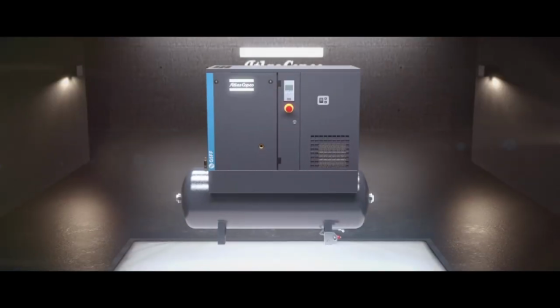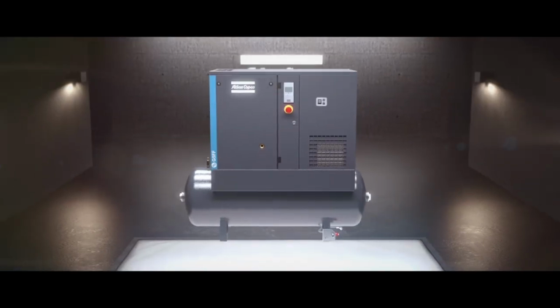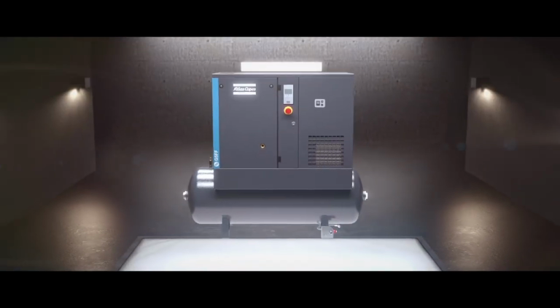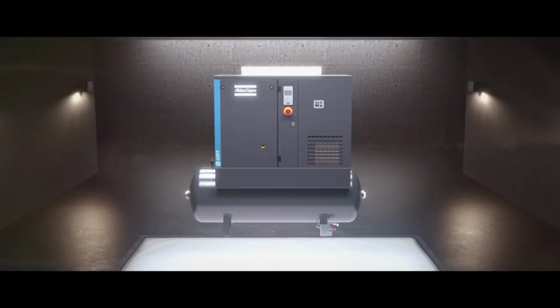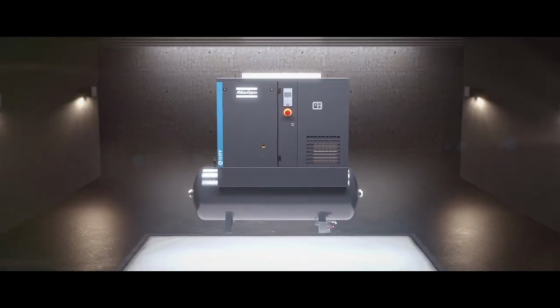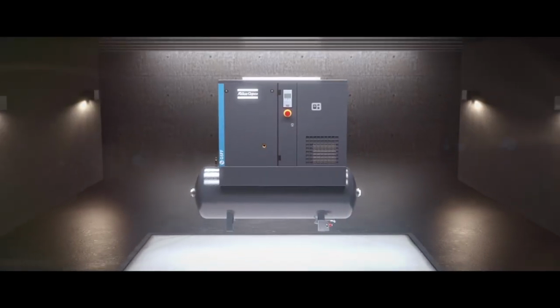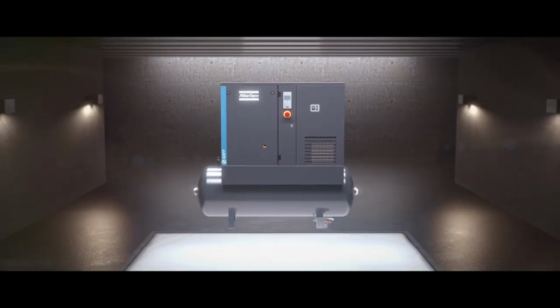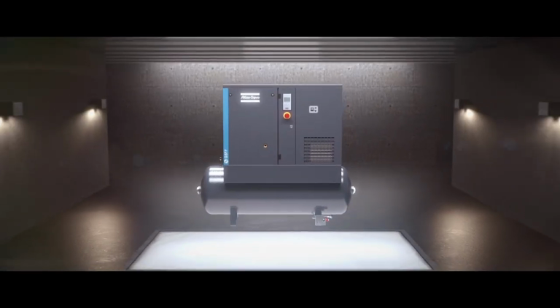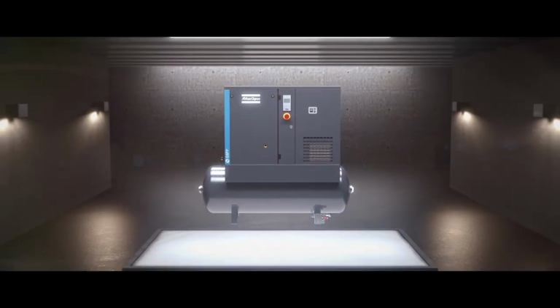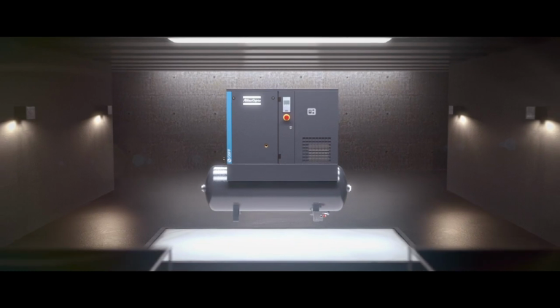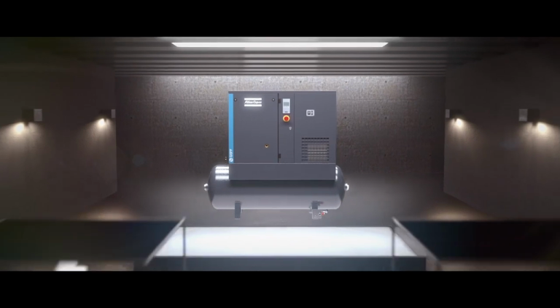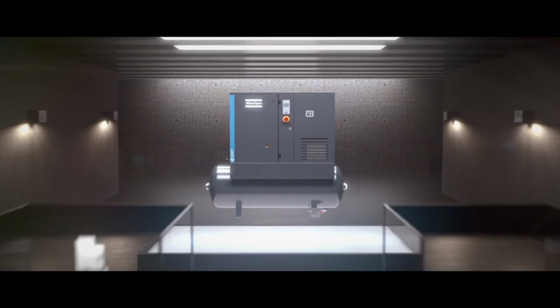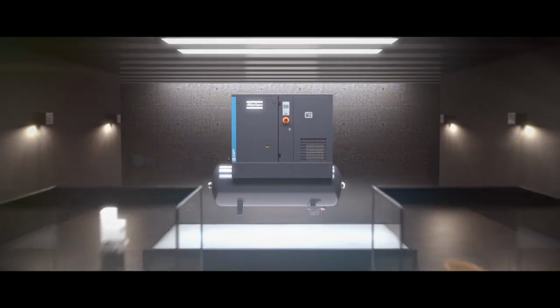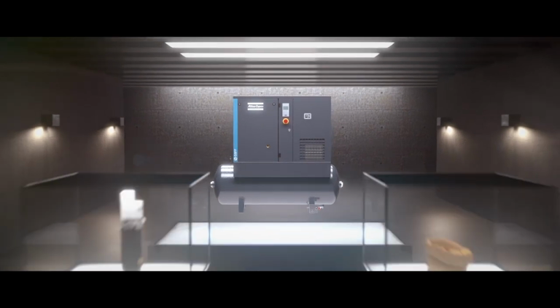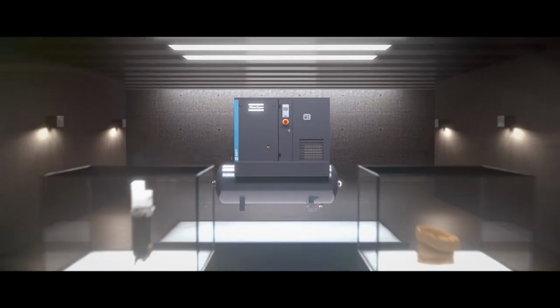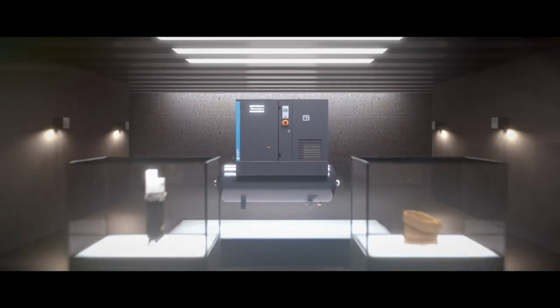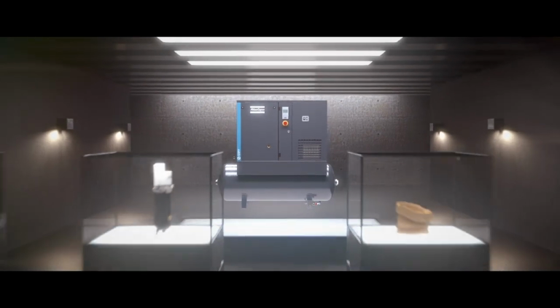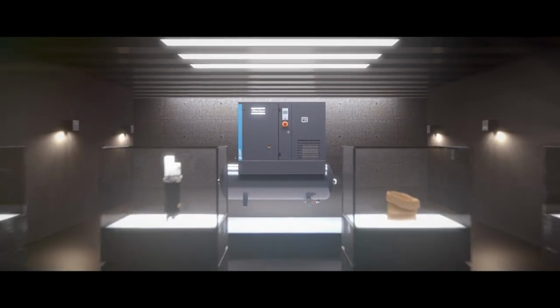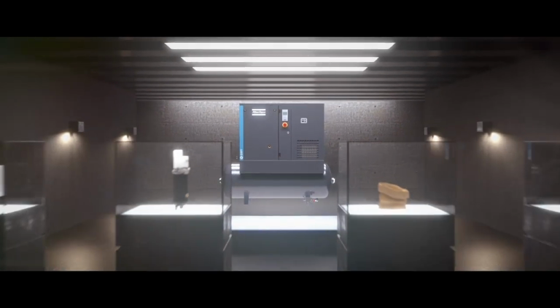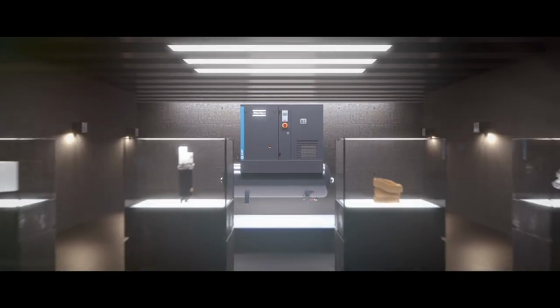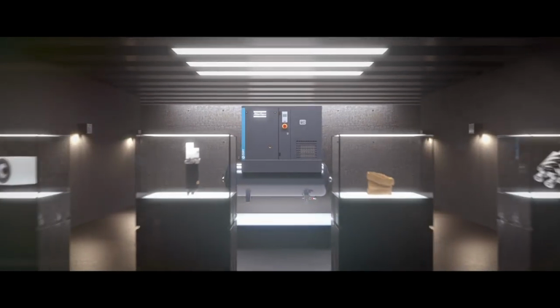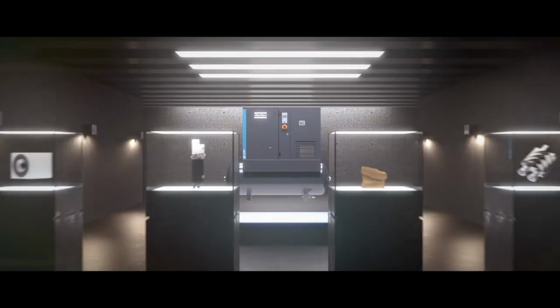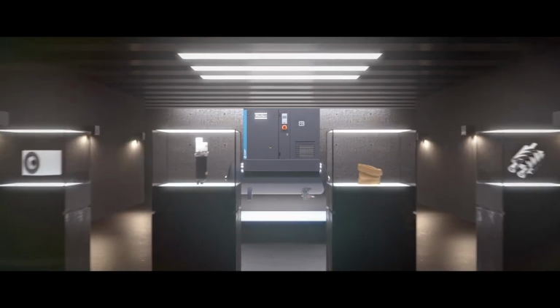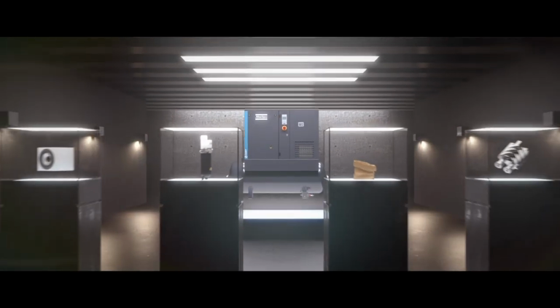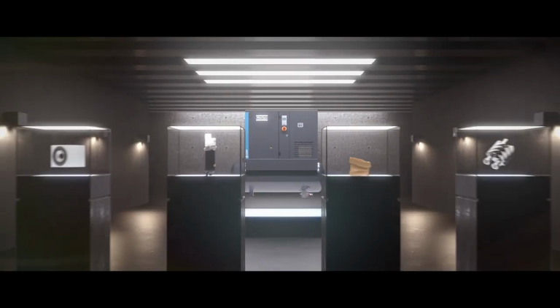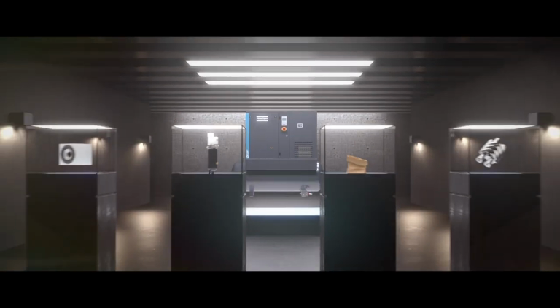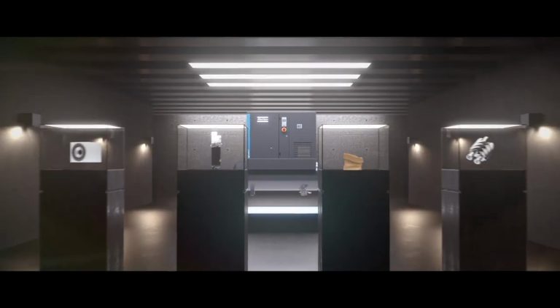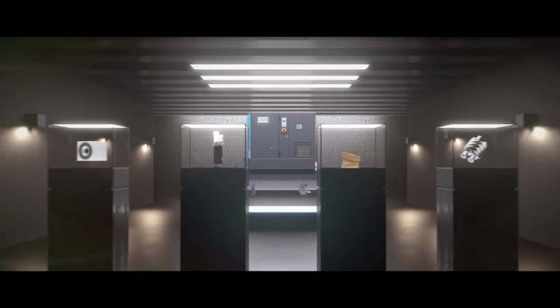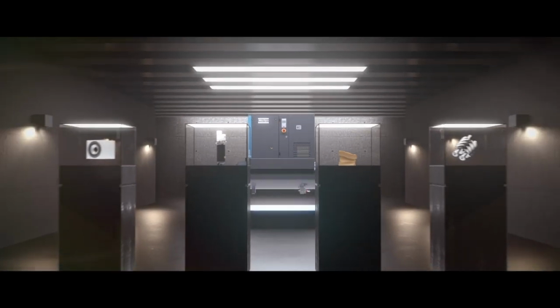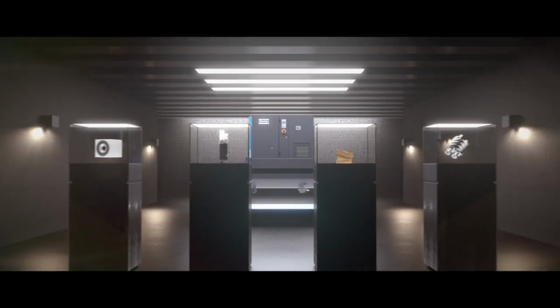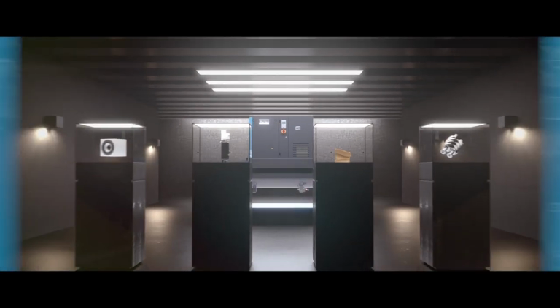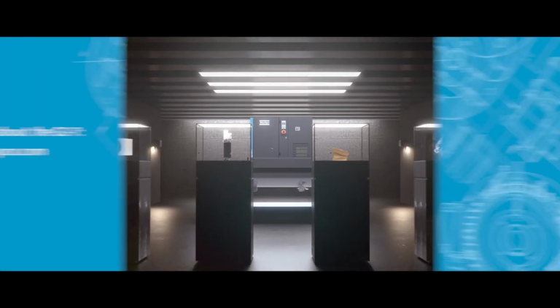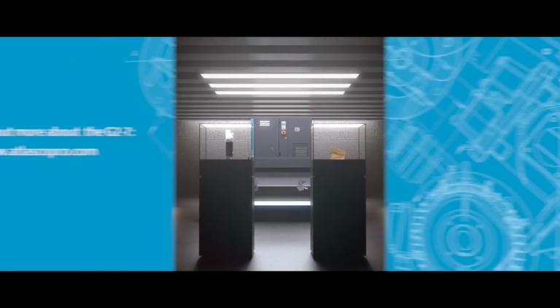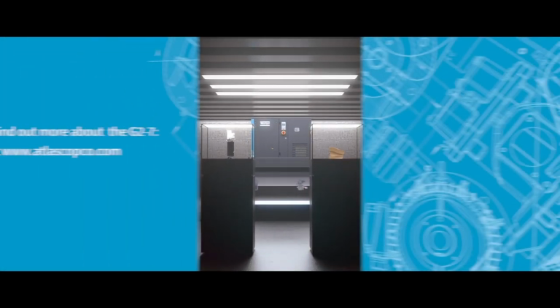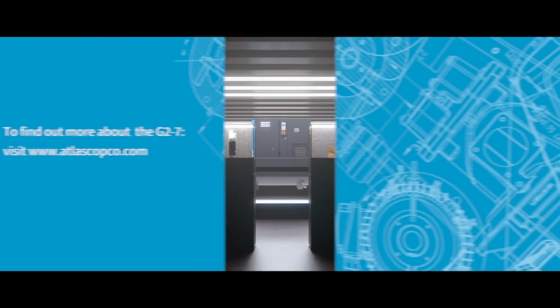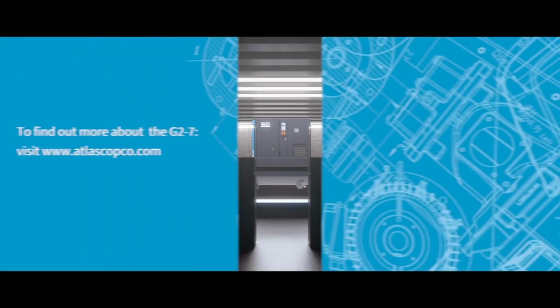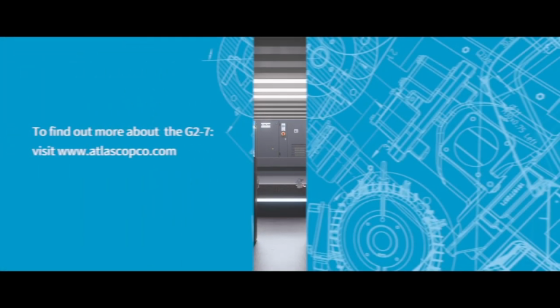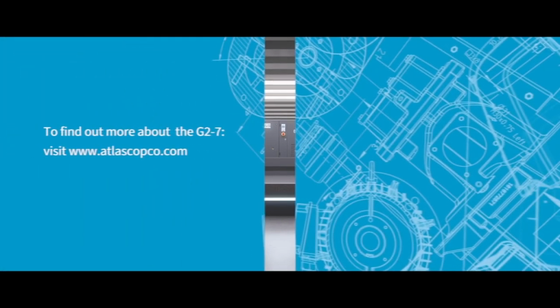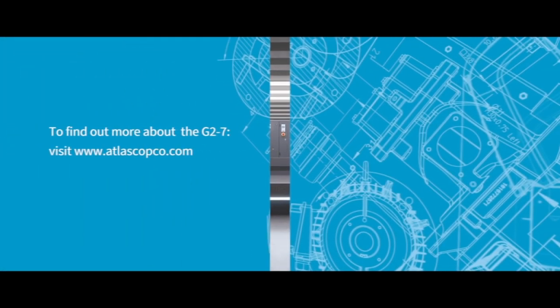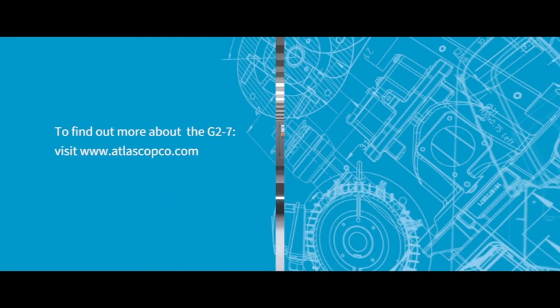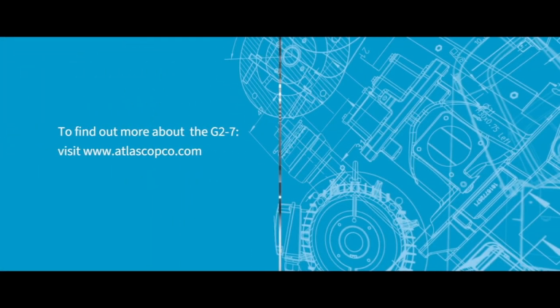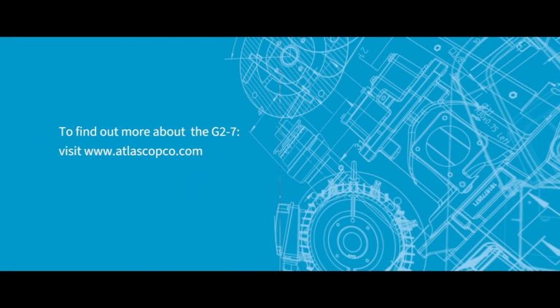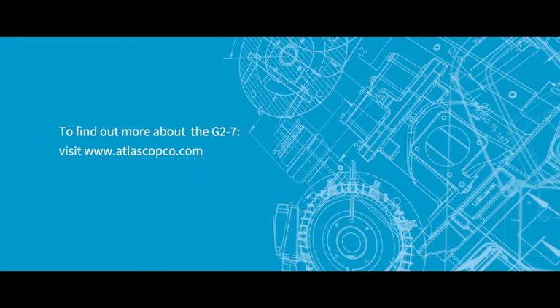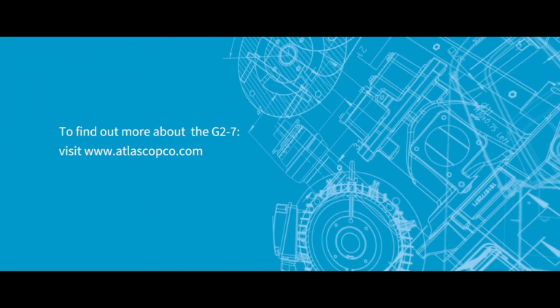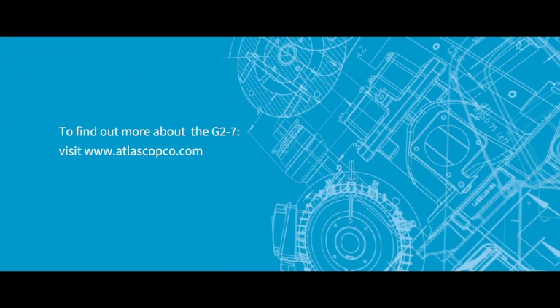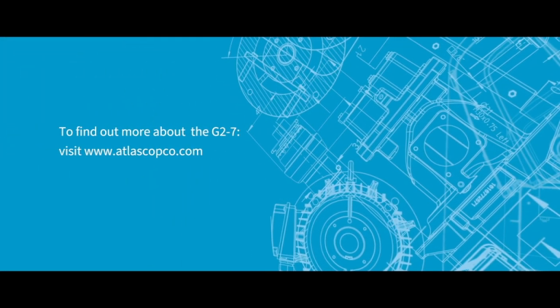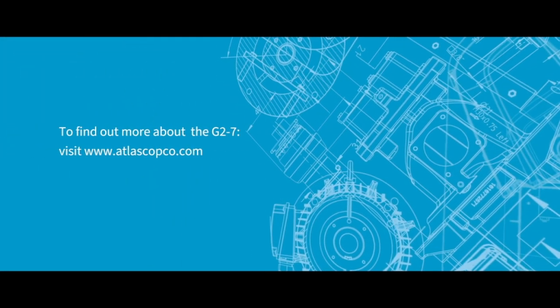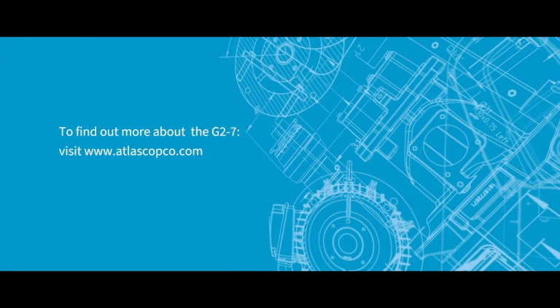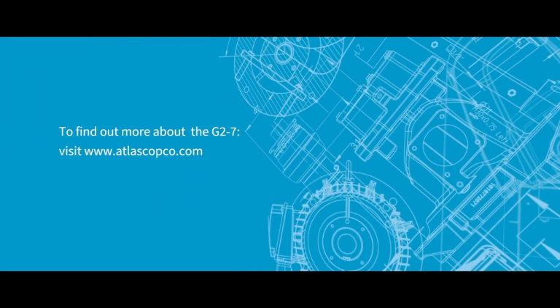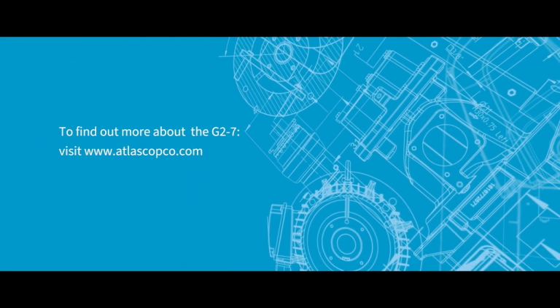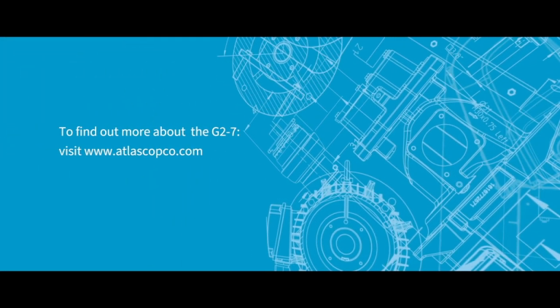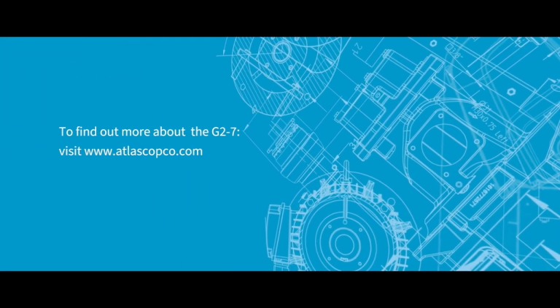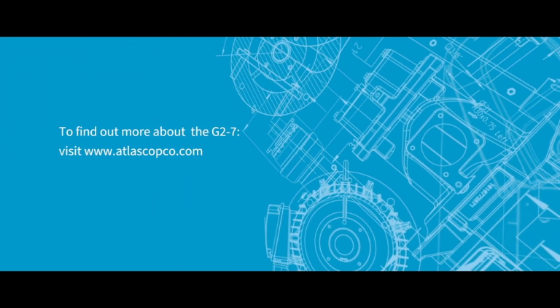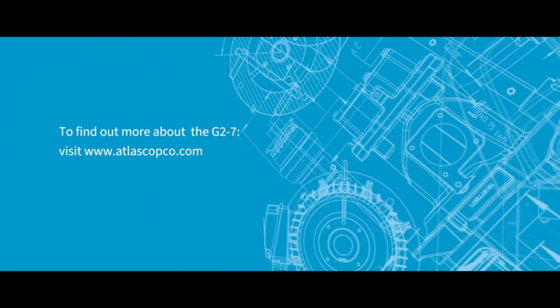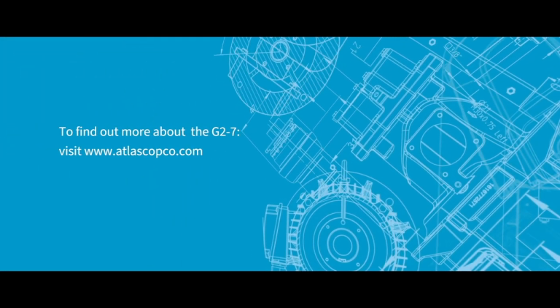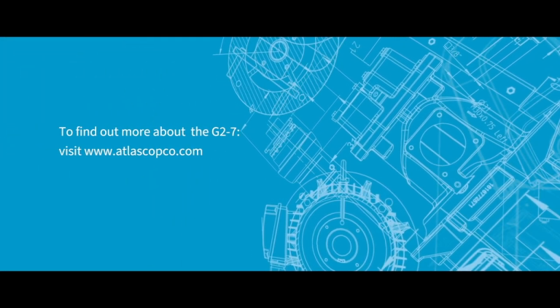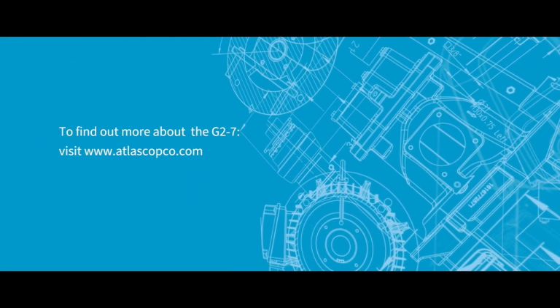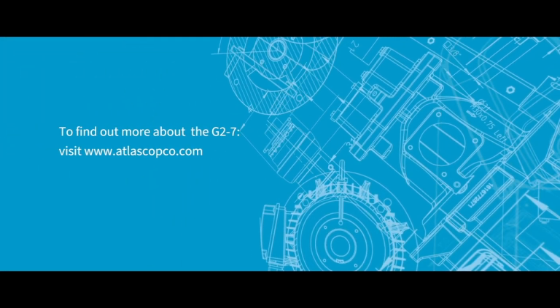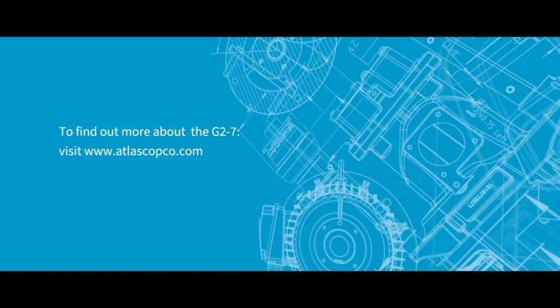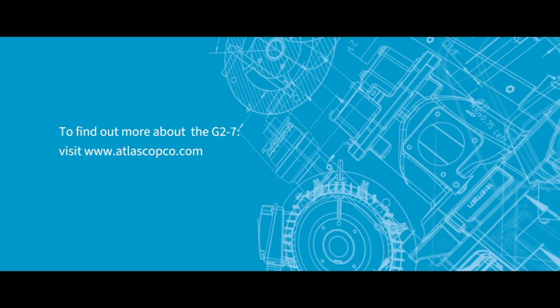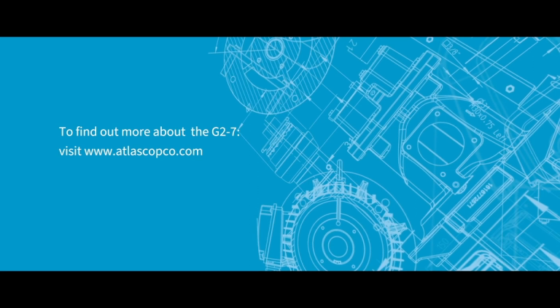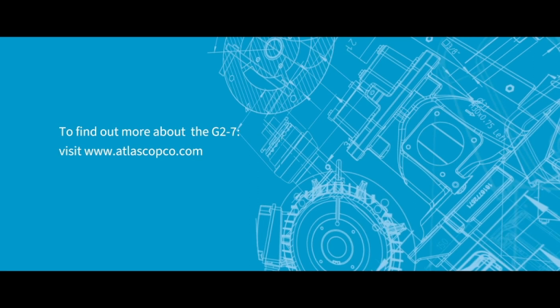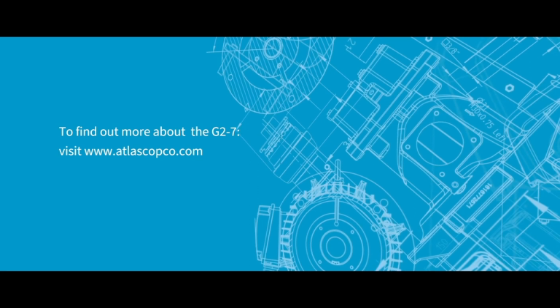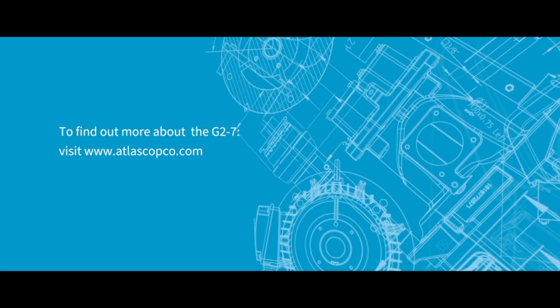To find out why the G2-7 is the superior point-of-use compressor, visit atlascopco.com.